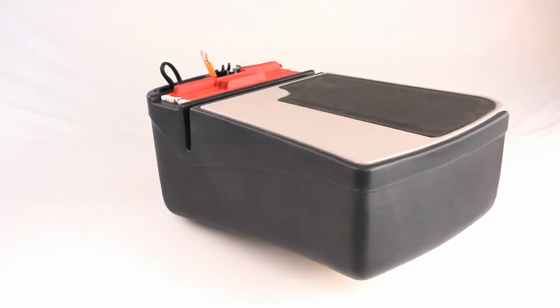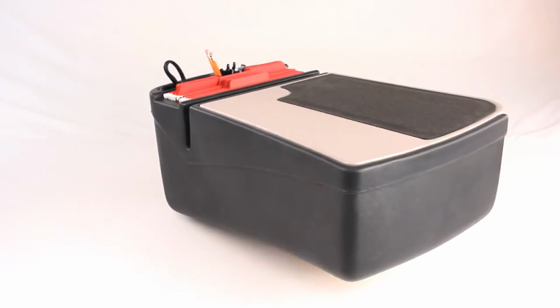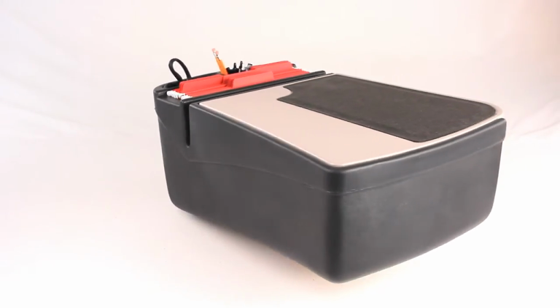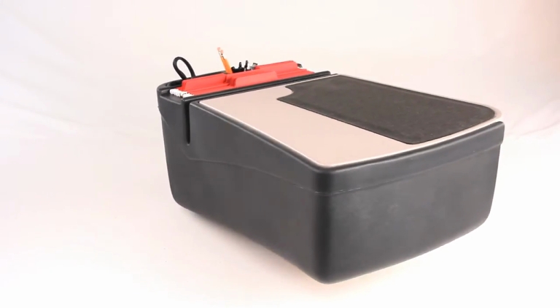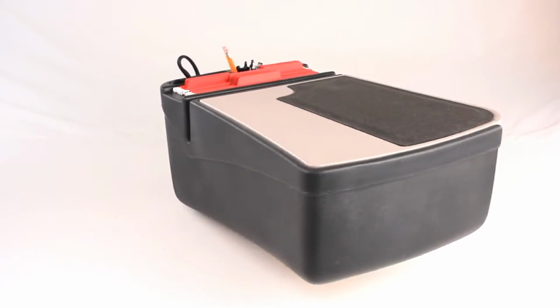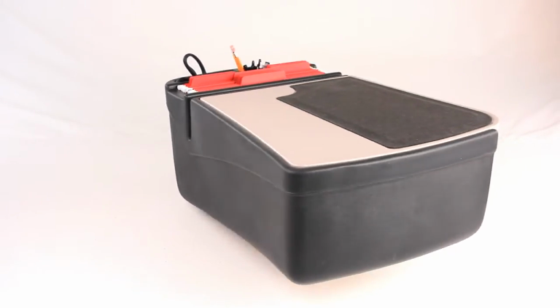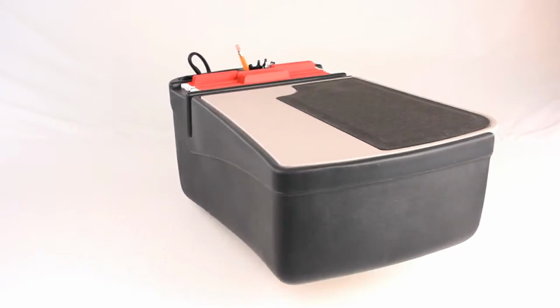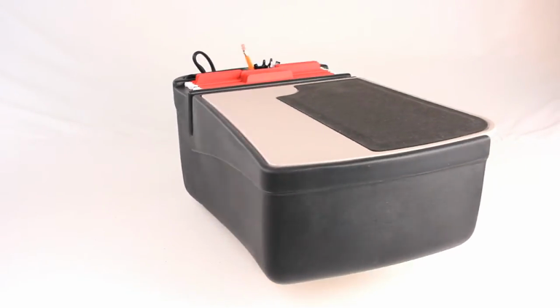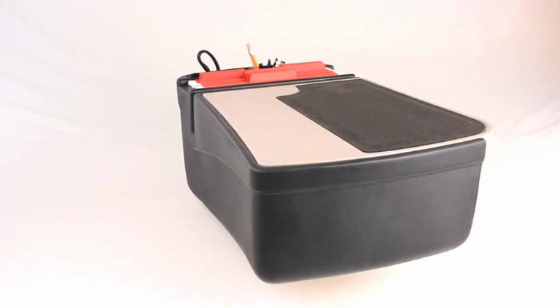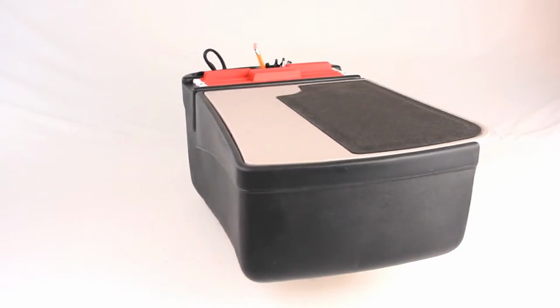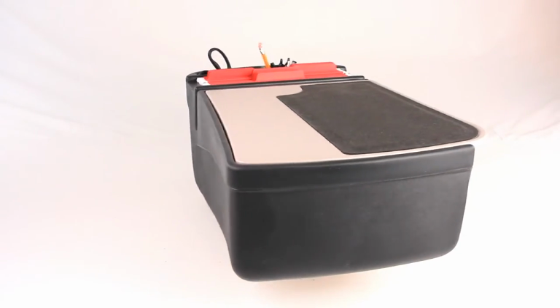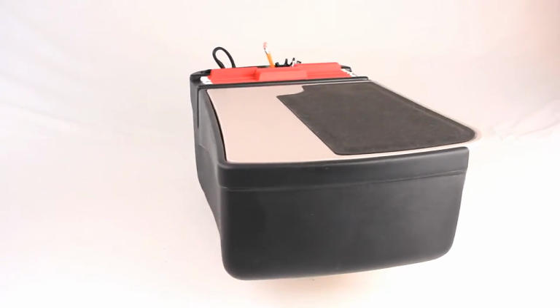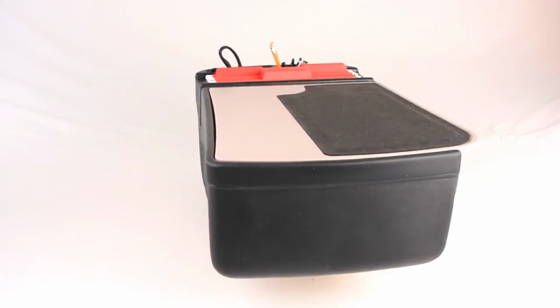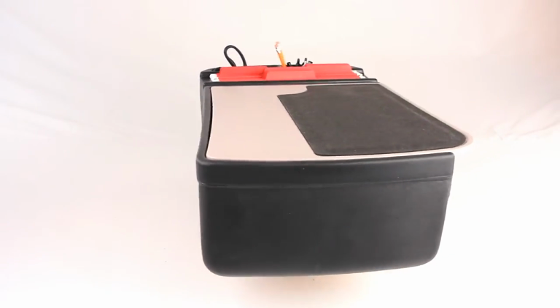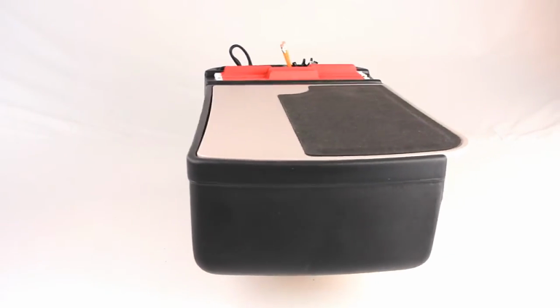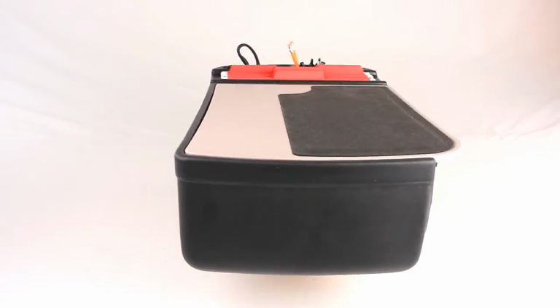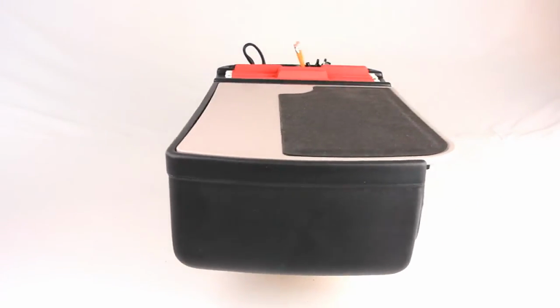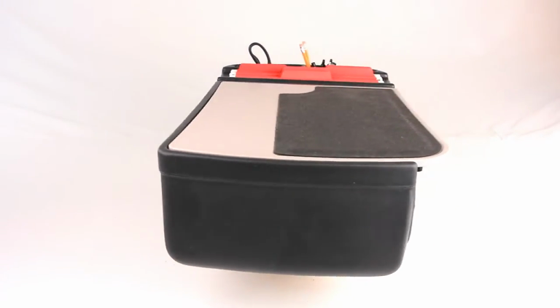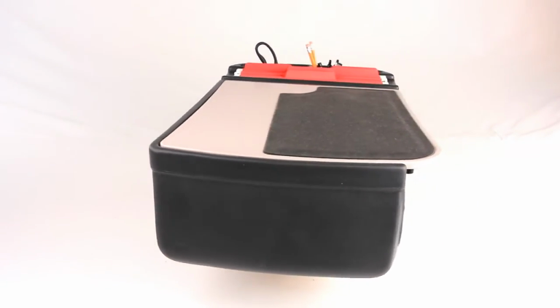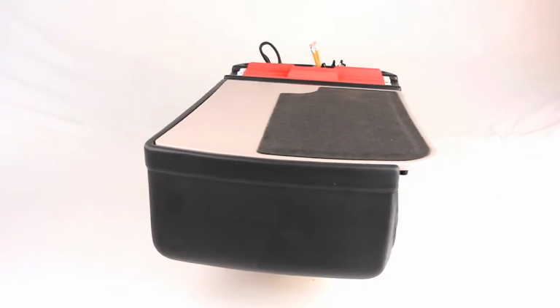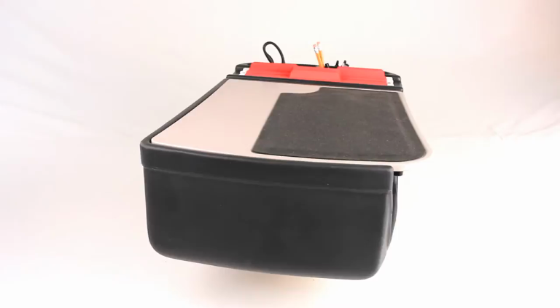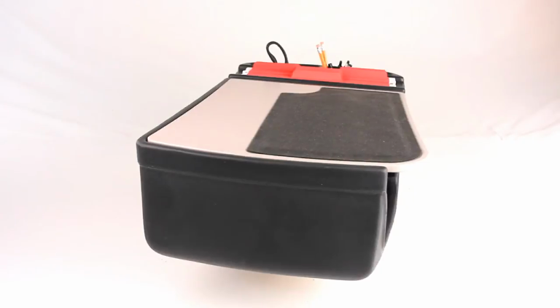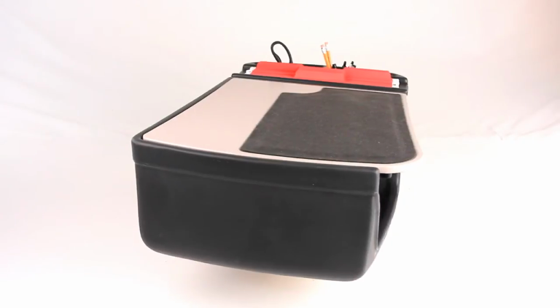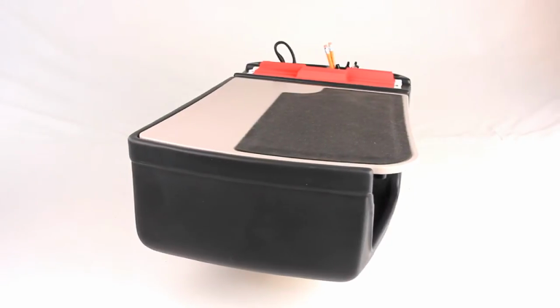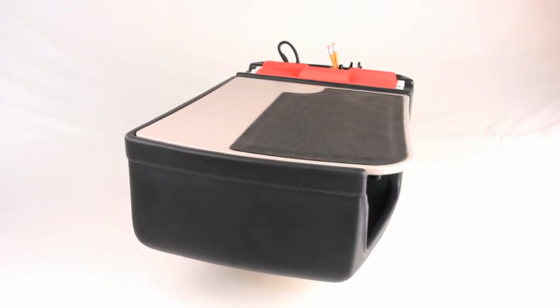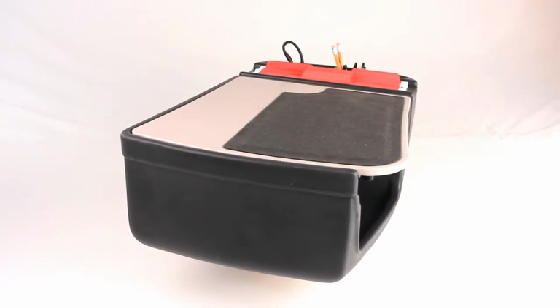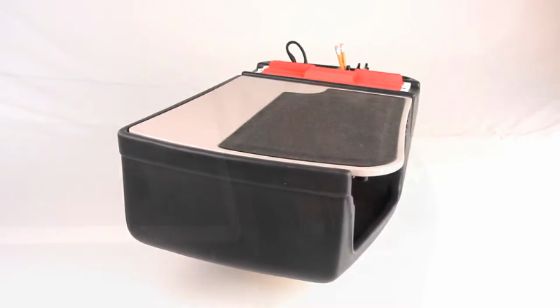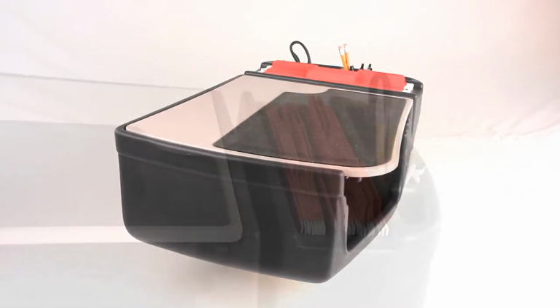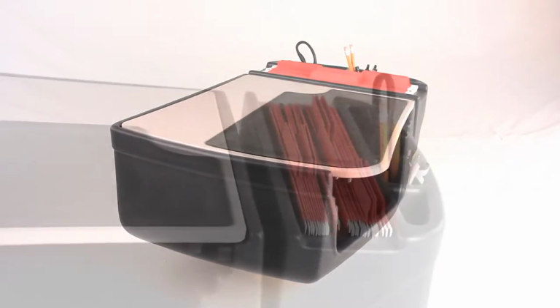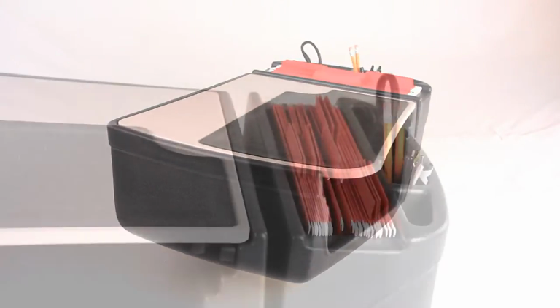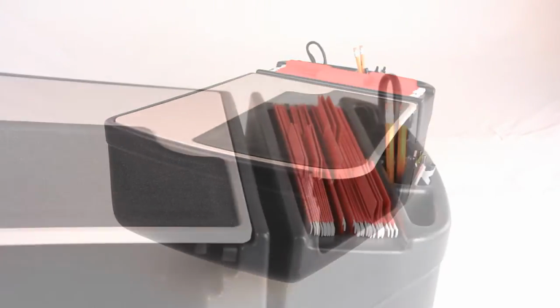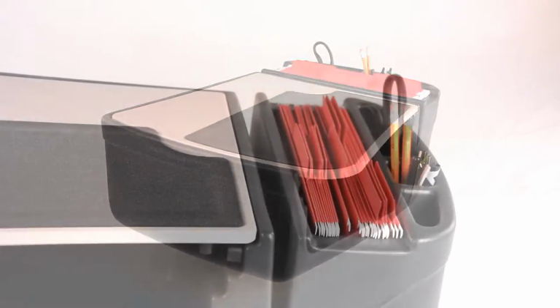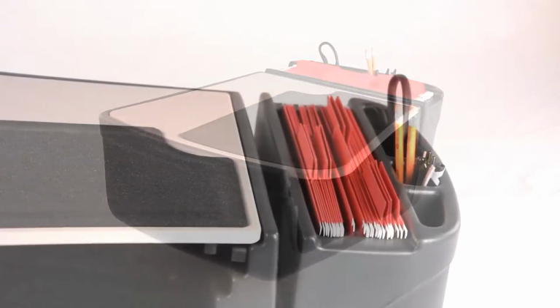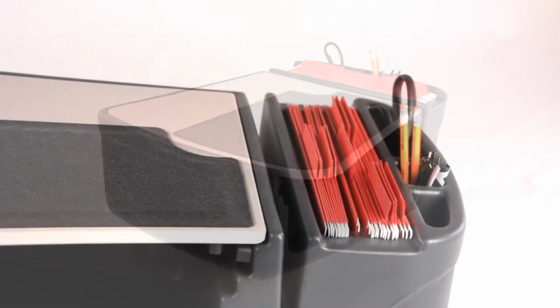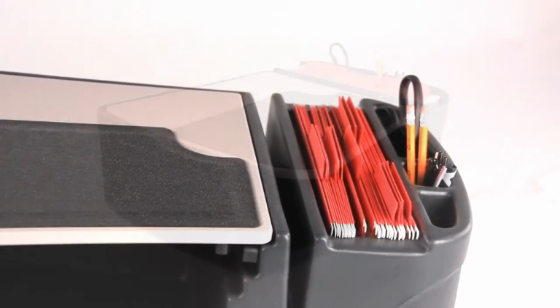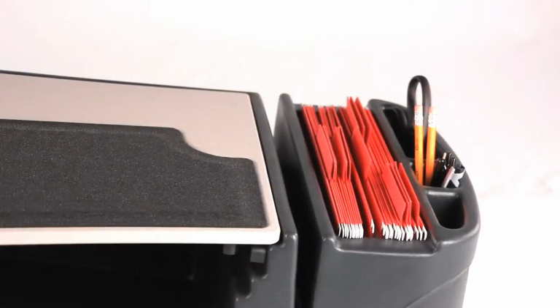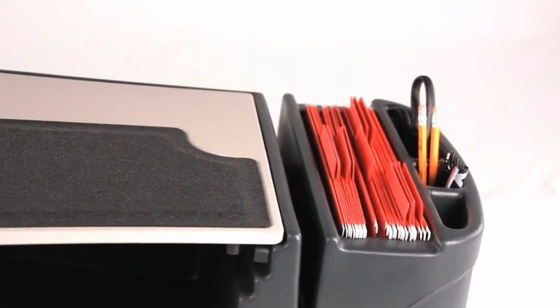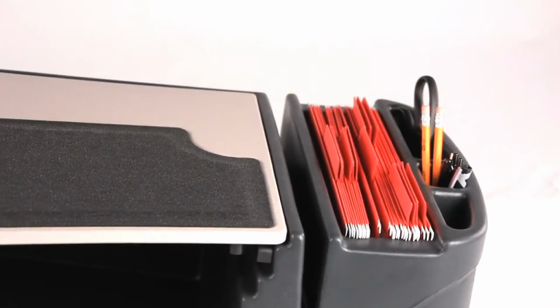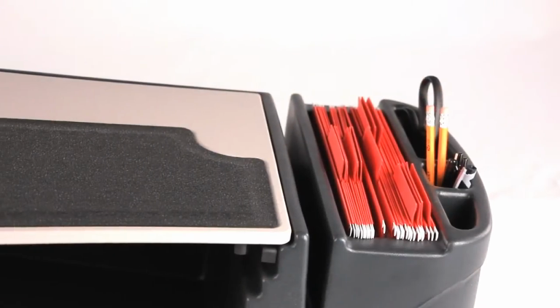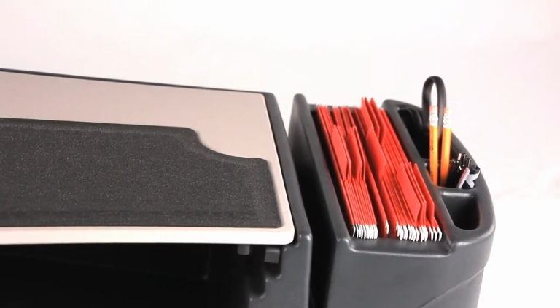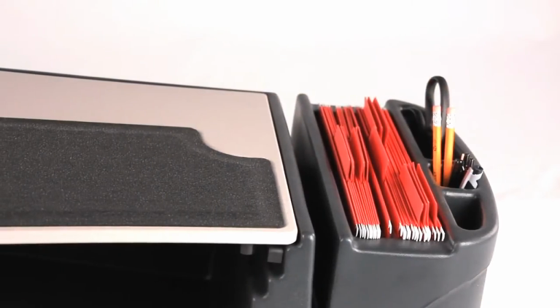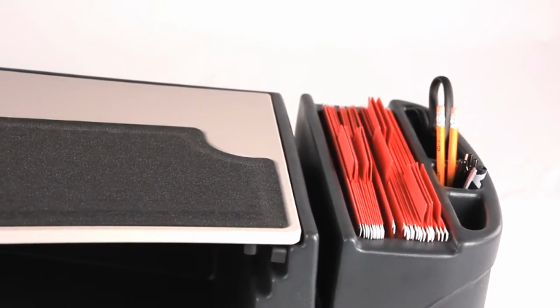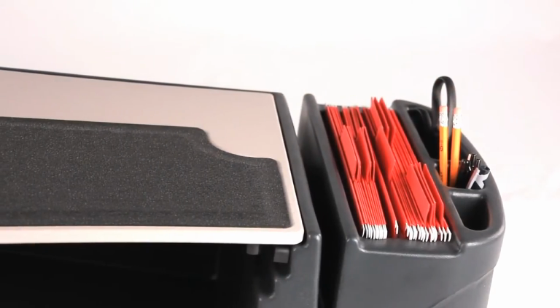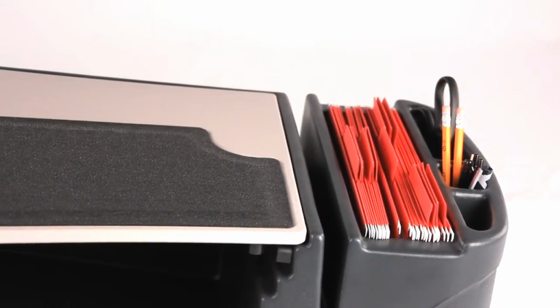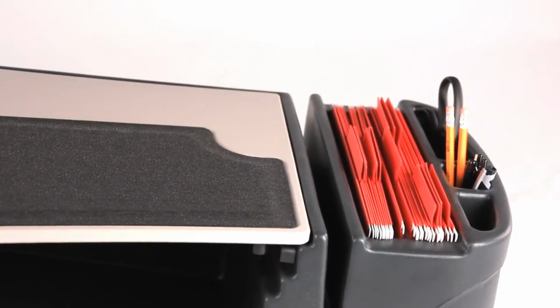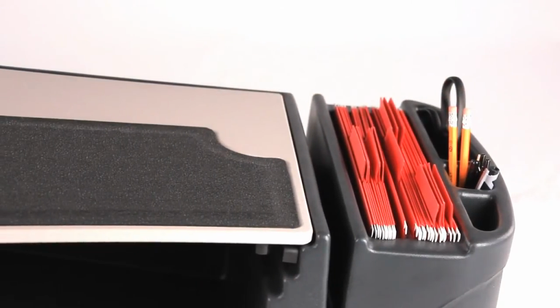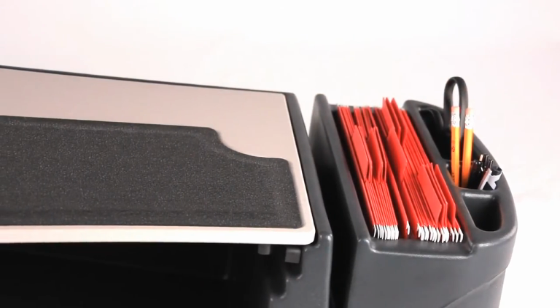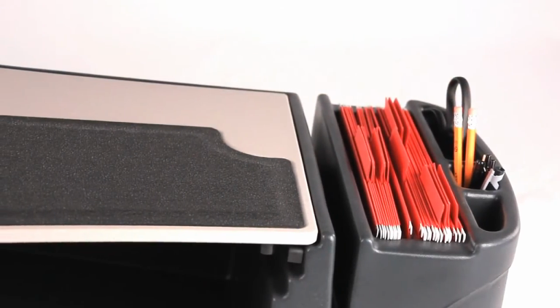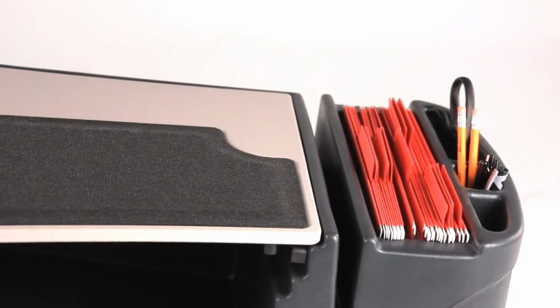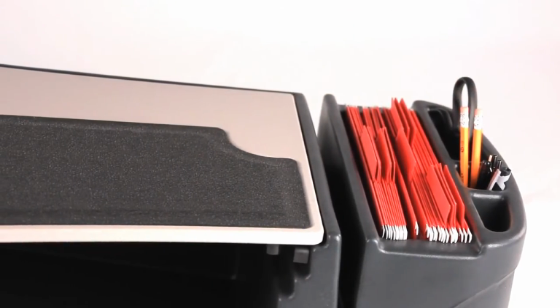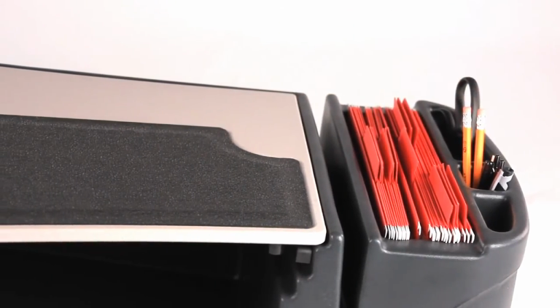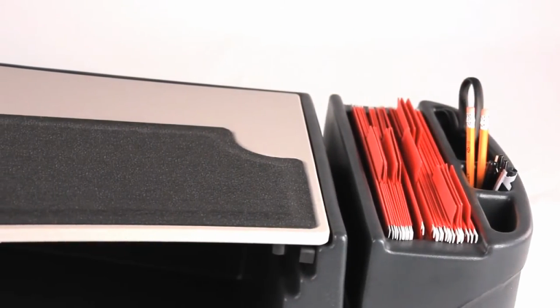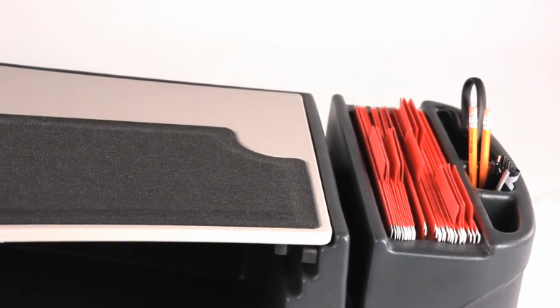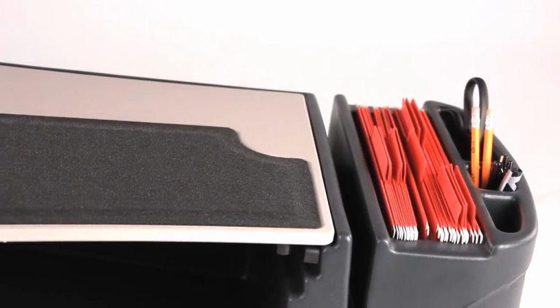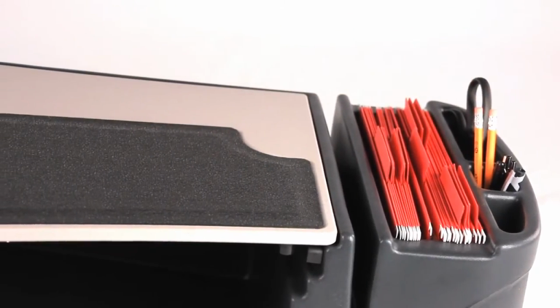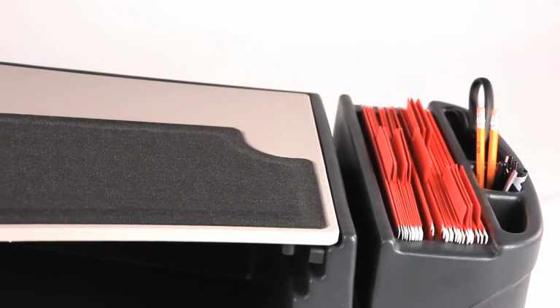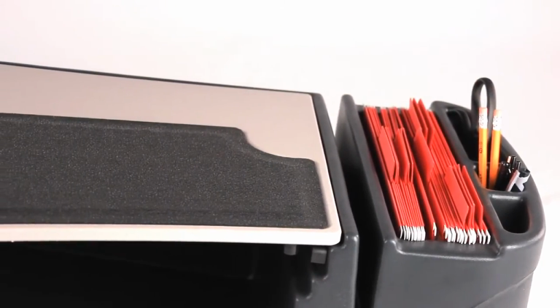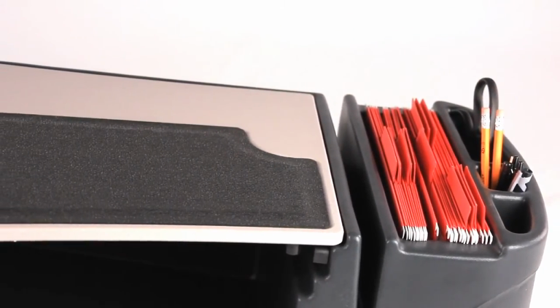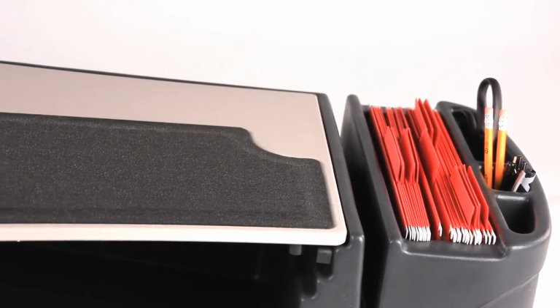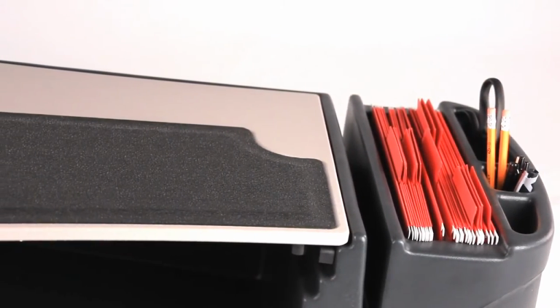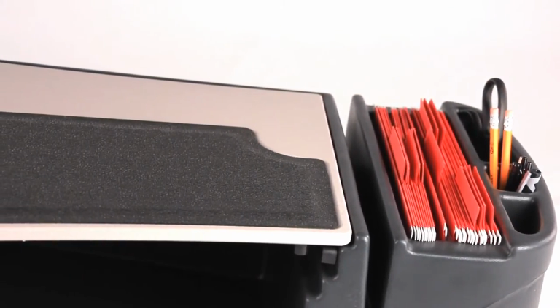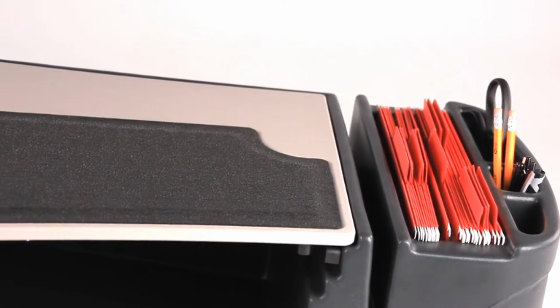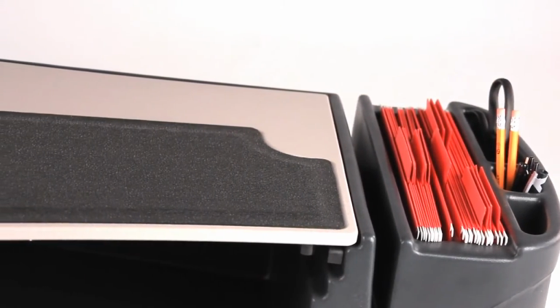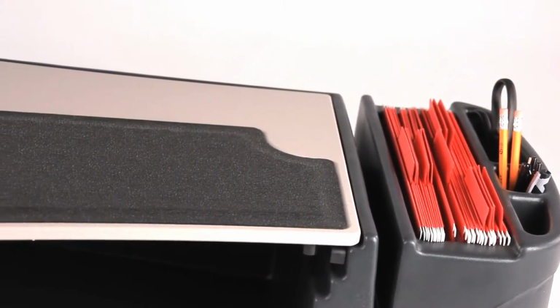The work surface on the GripMaster O2 is made from a non-slip rubber material that prevents portable devices from moving around.